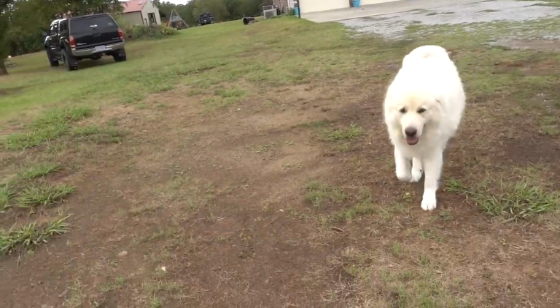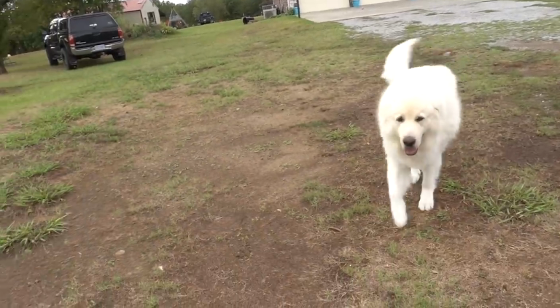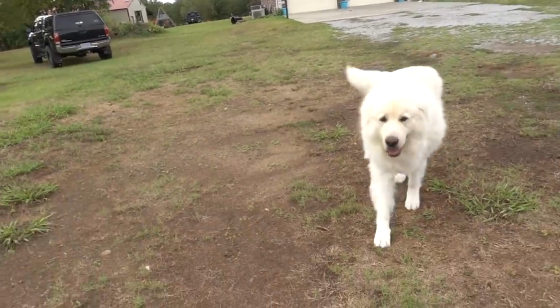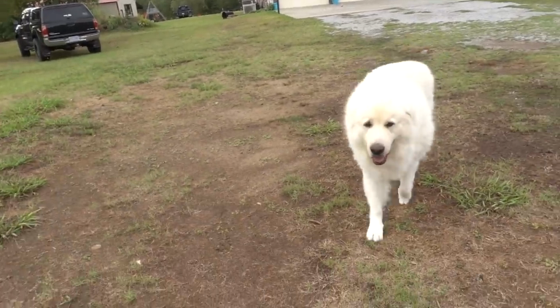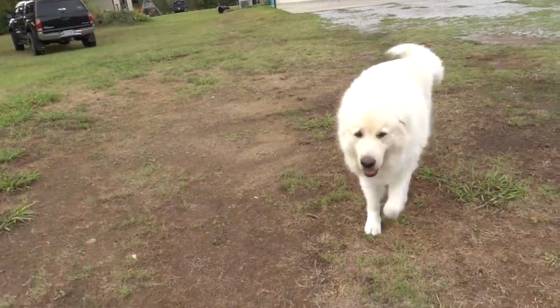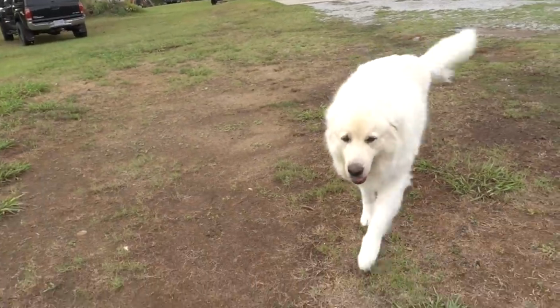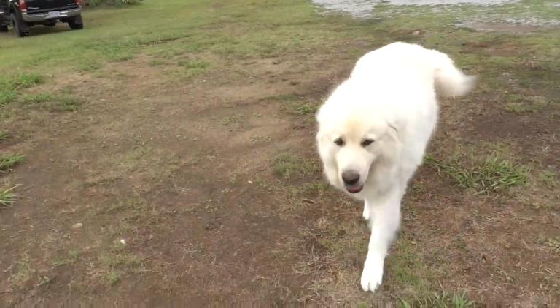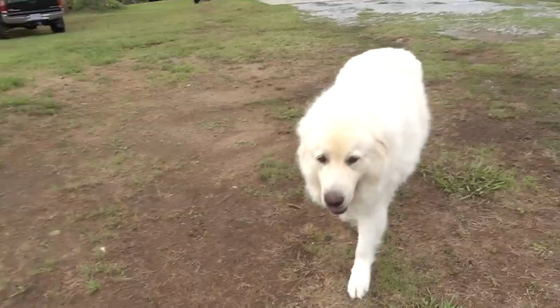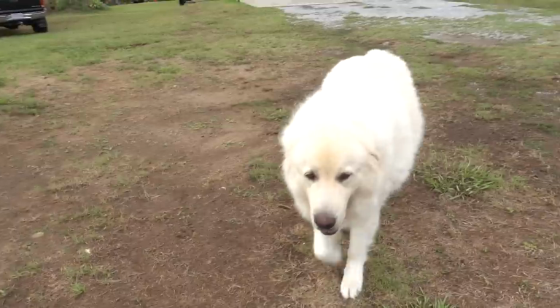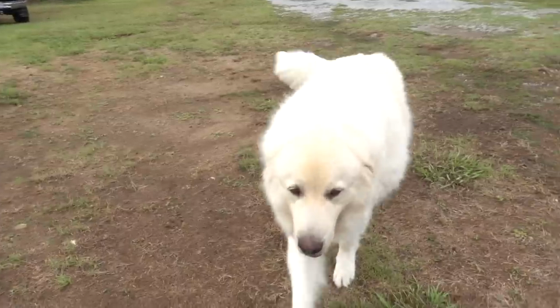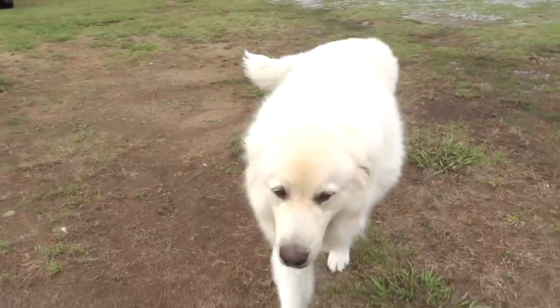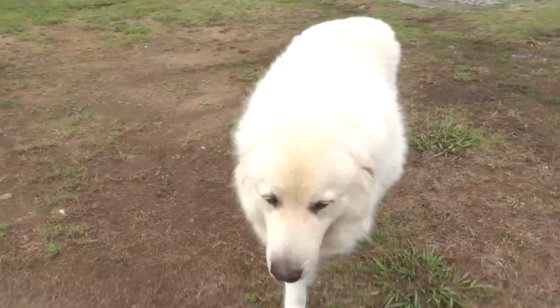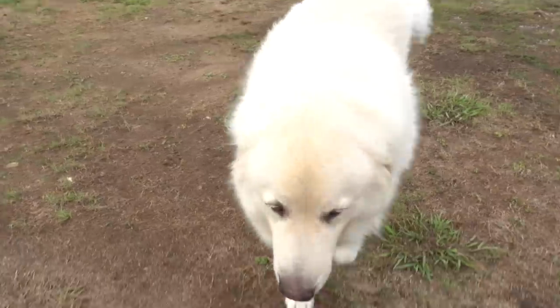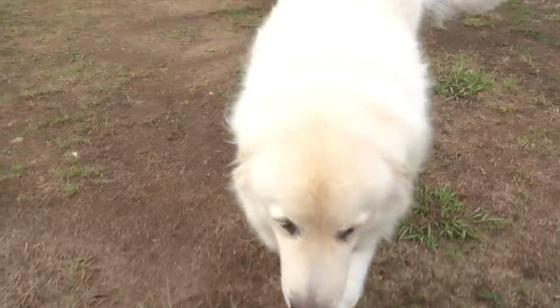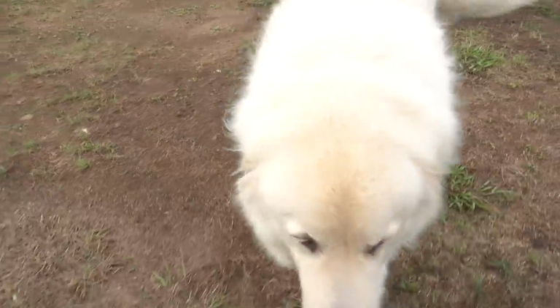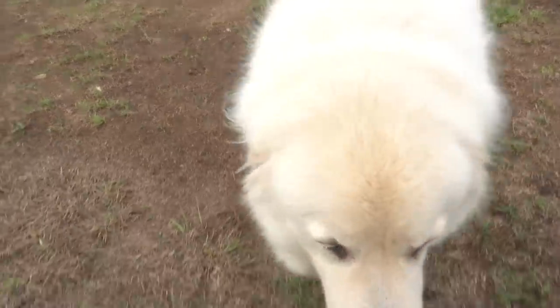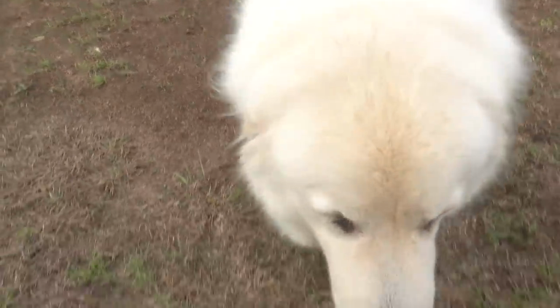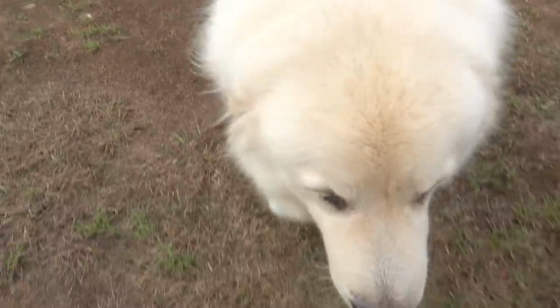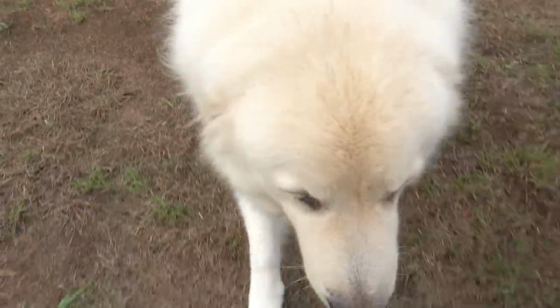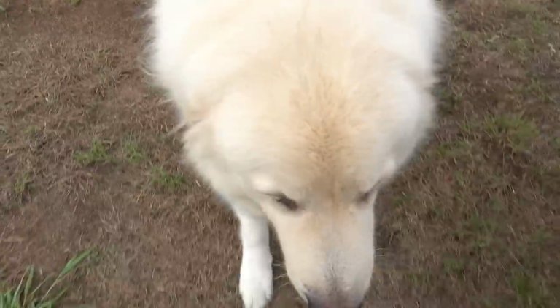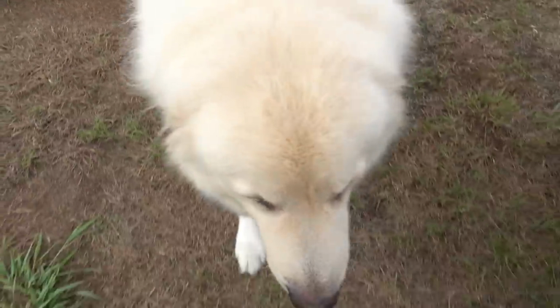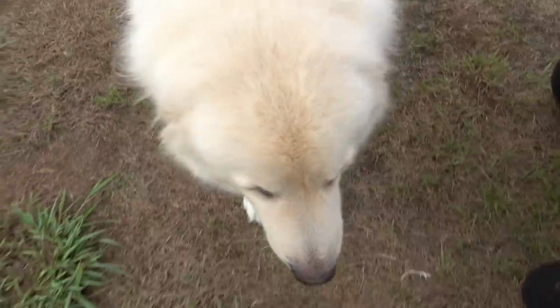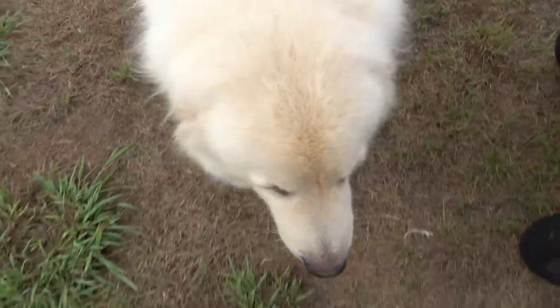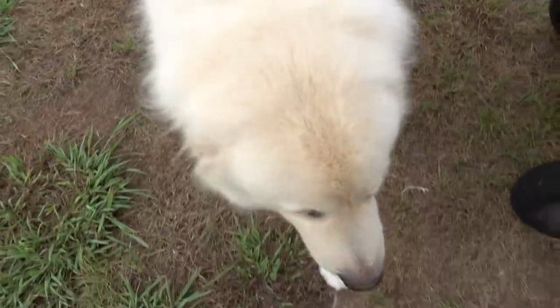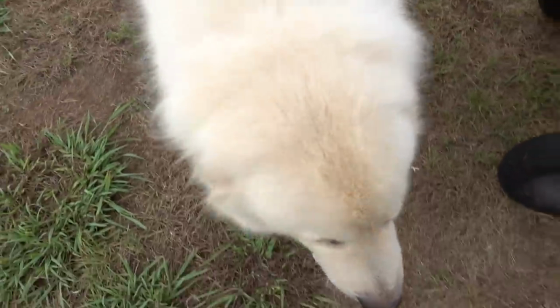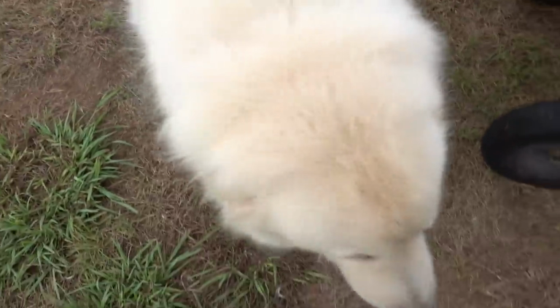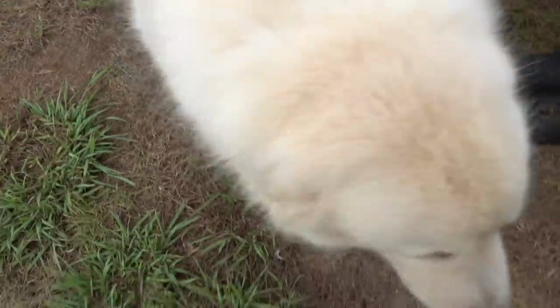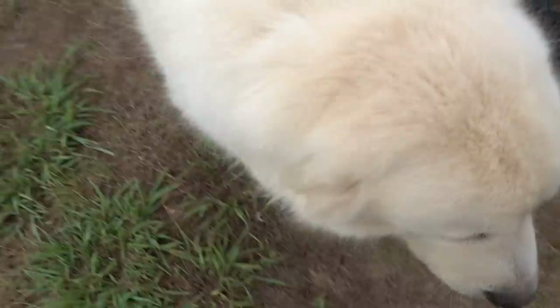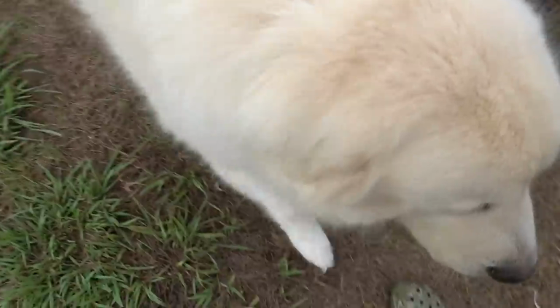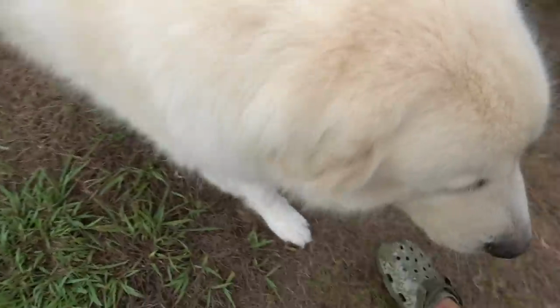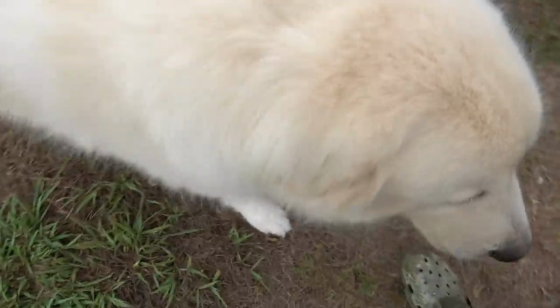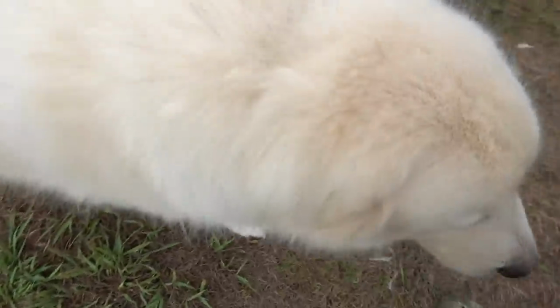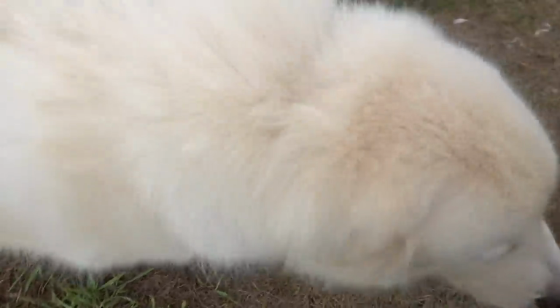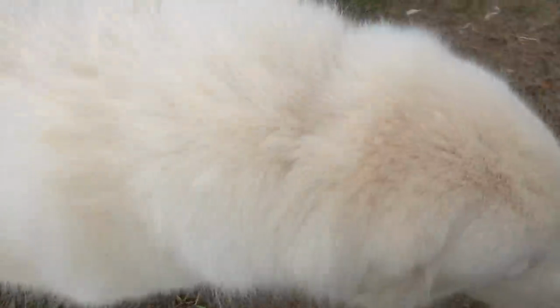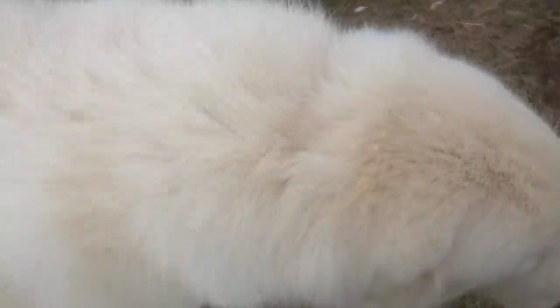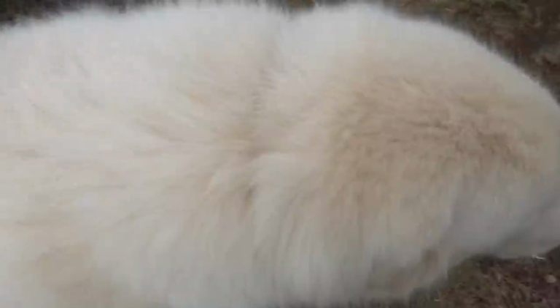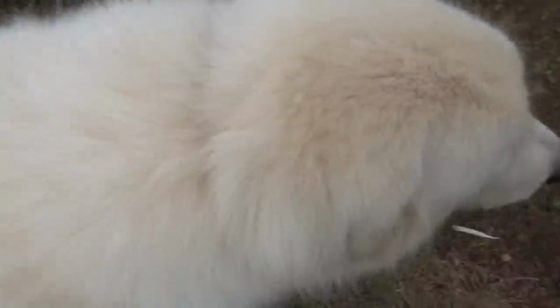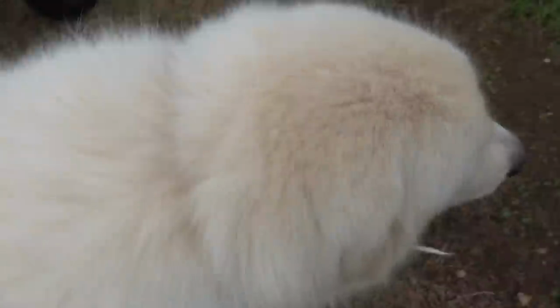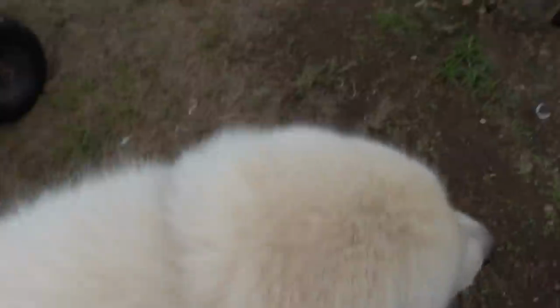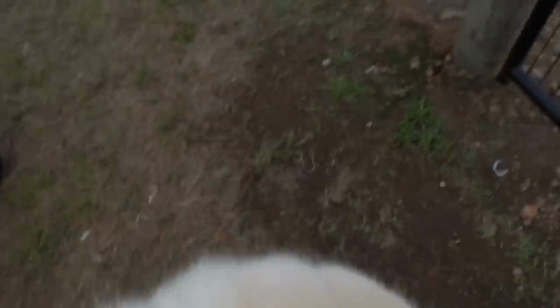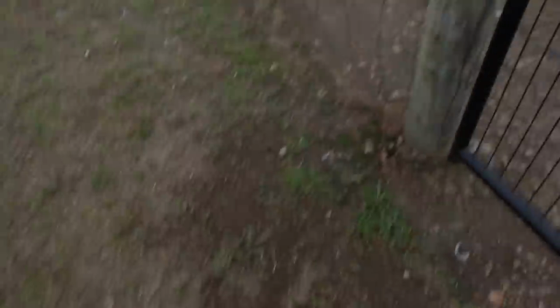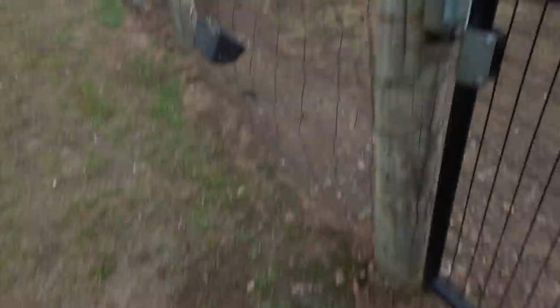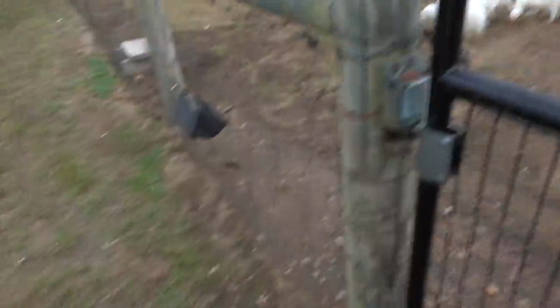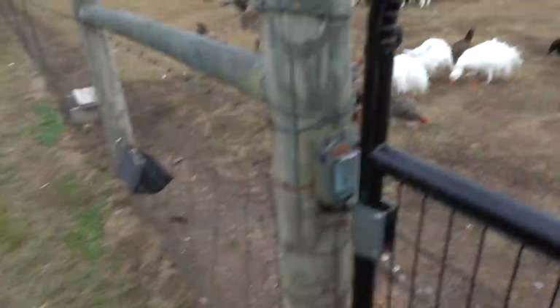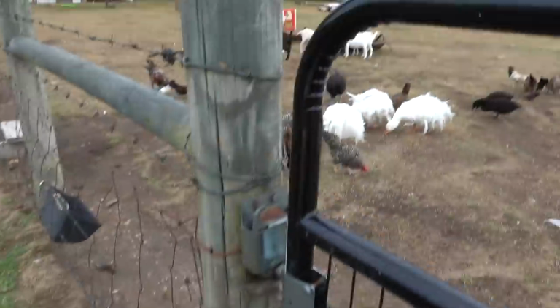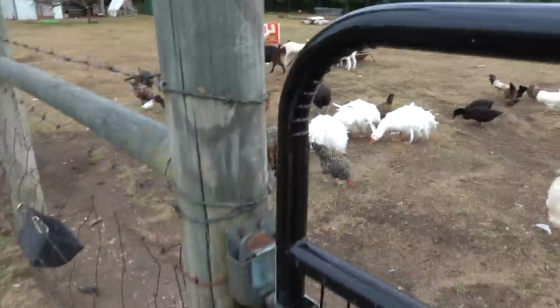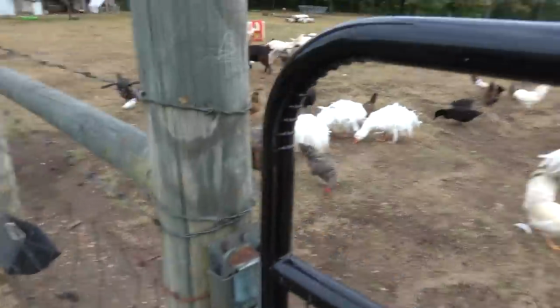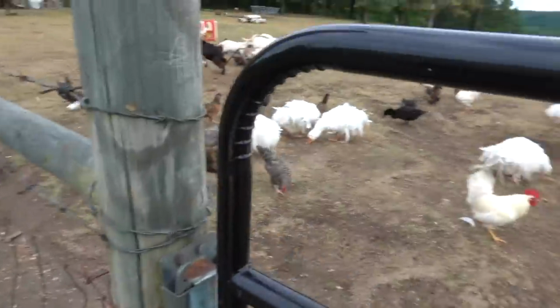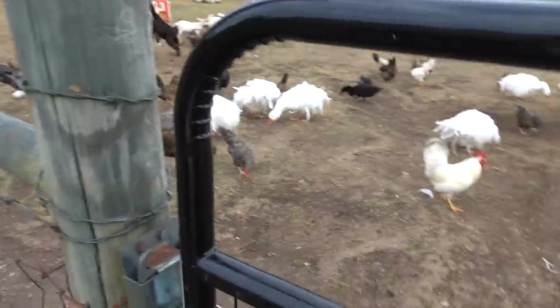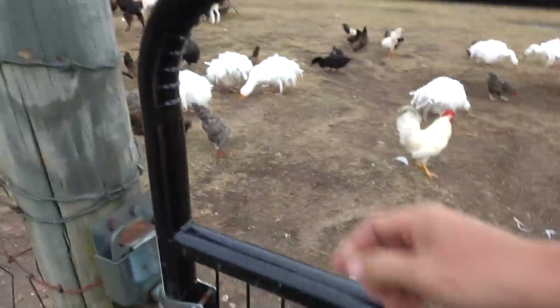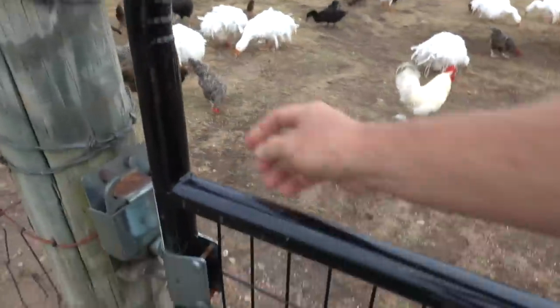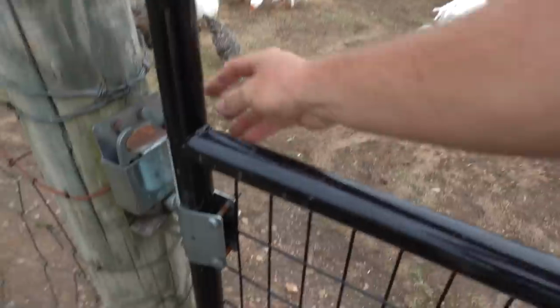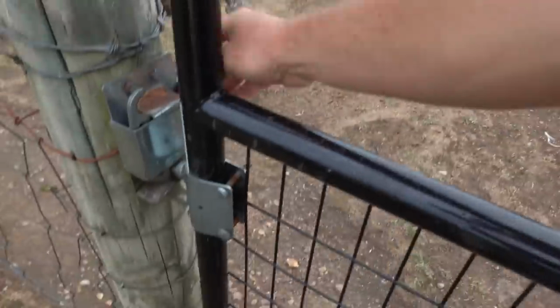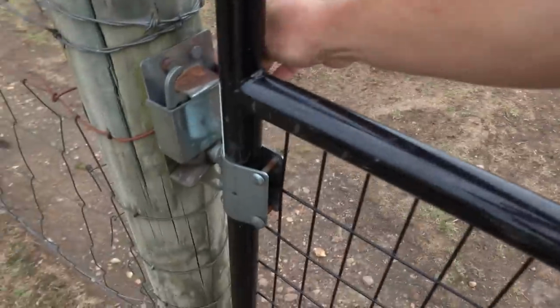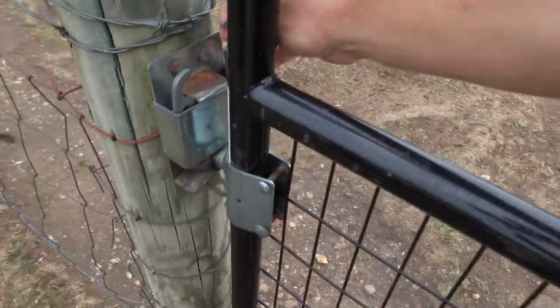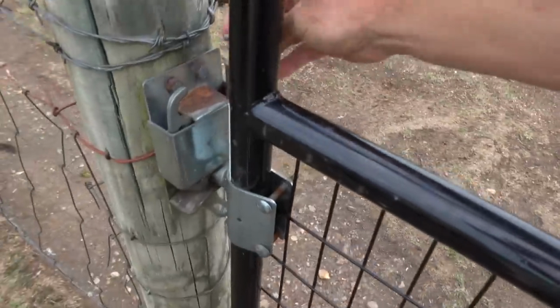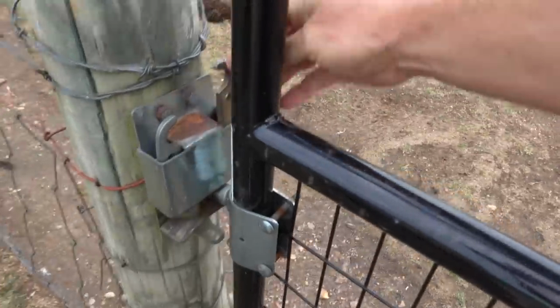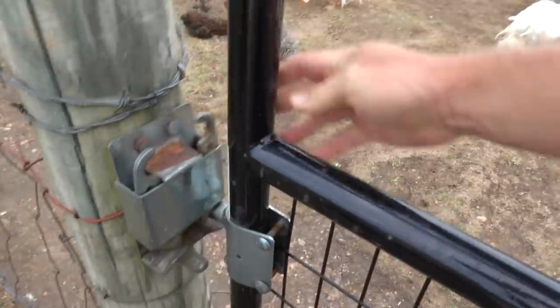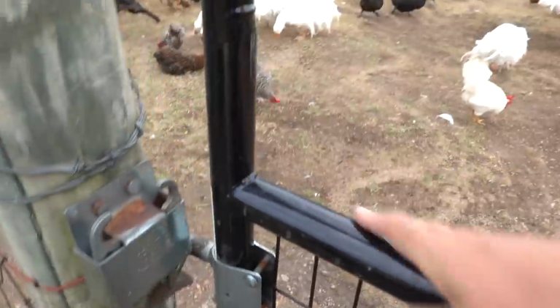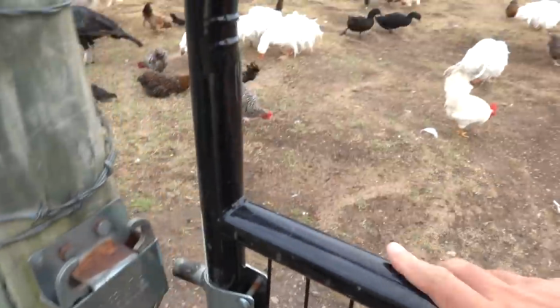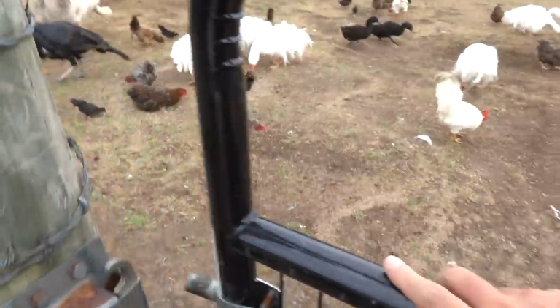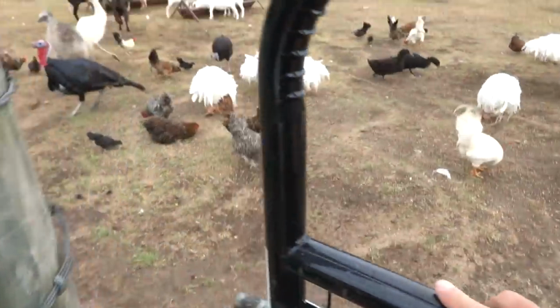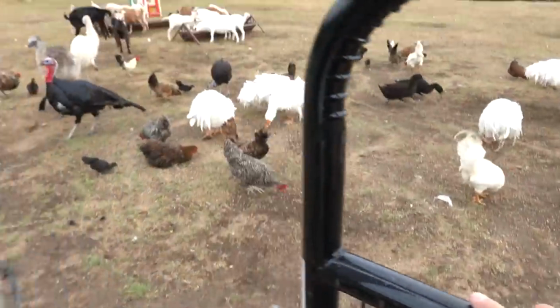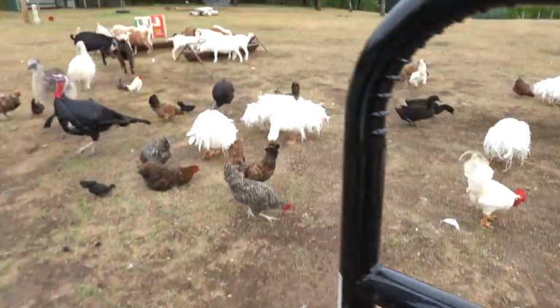We finally got some rain — everybody feels good. Temperatures got knocked down to the 80s.